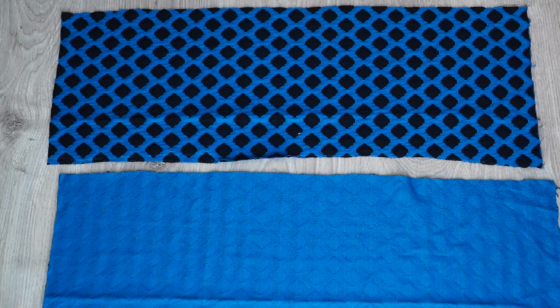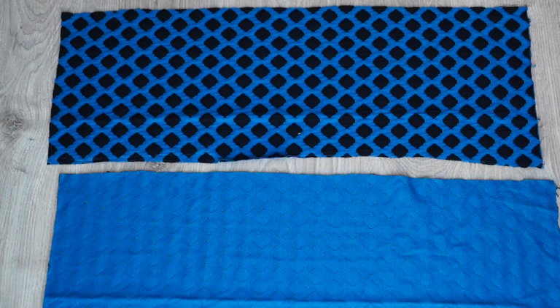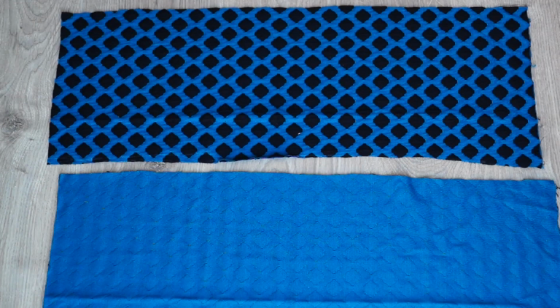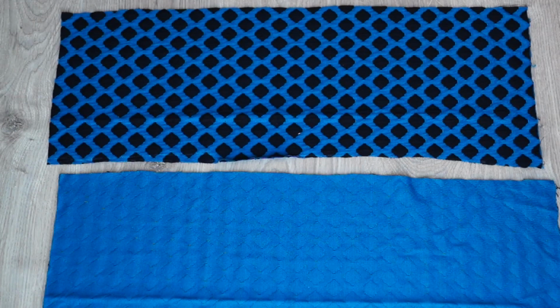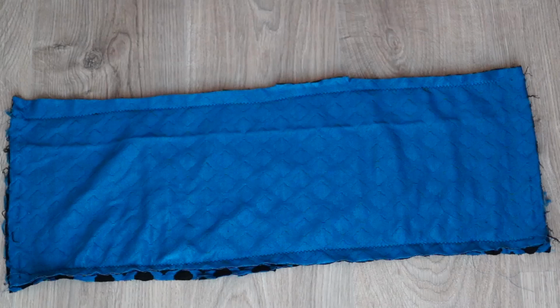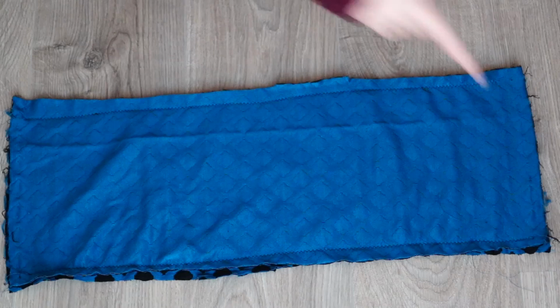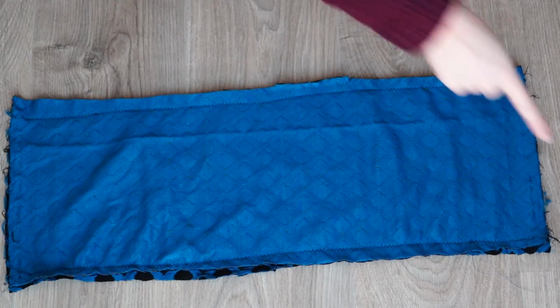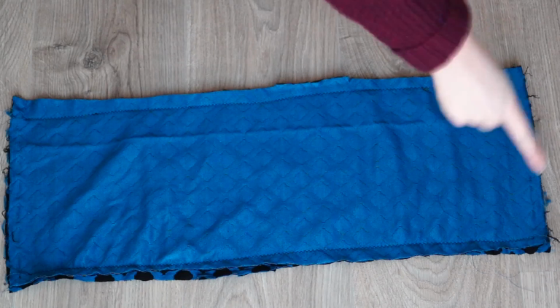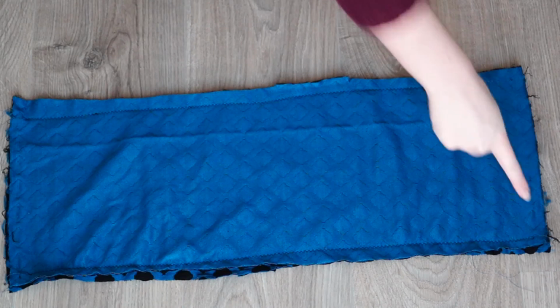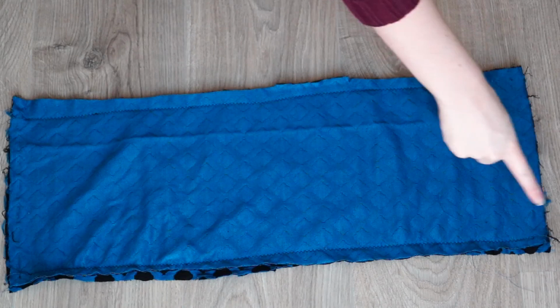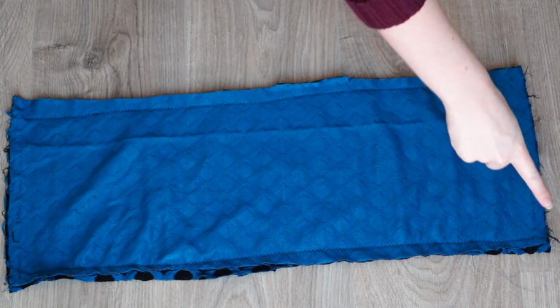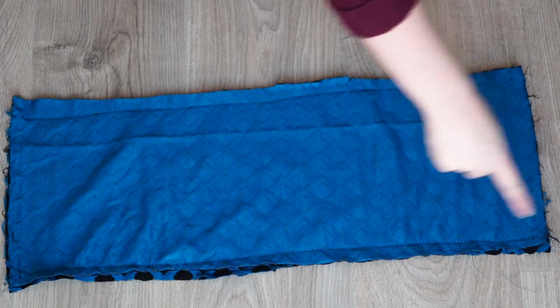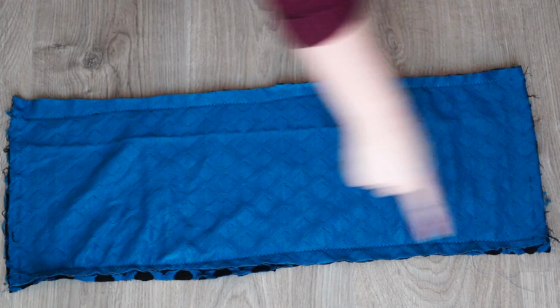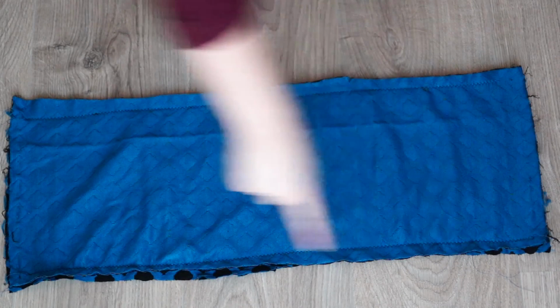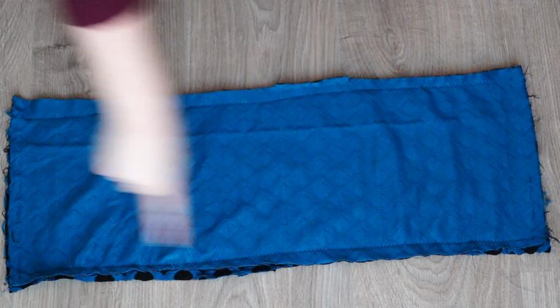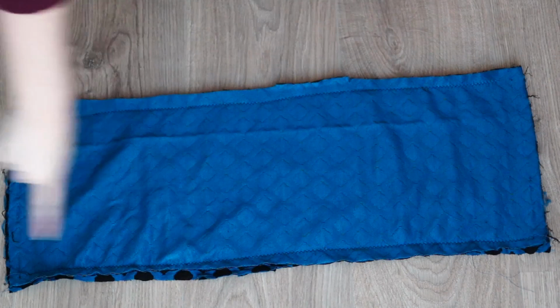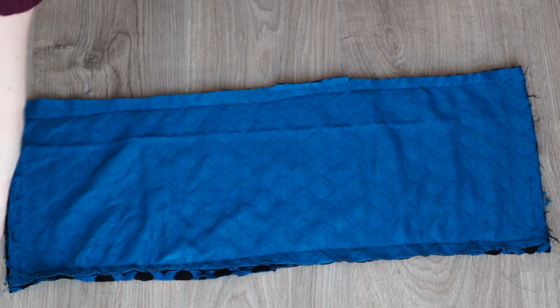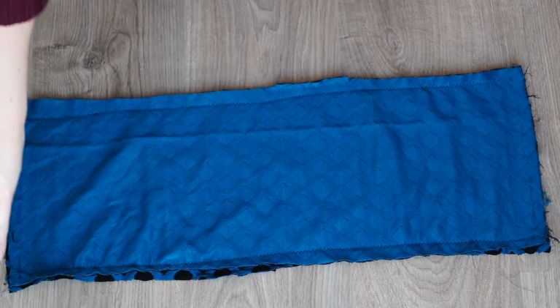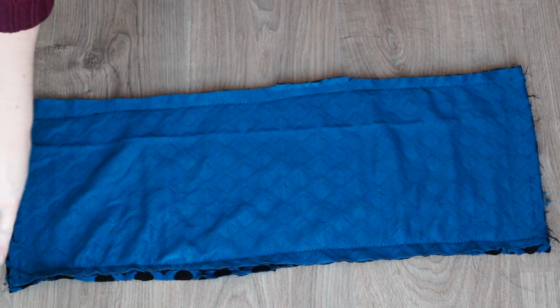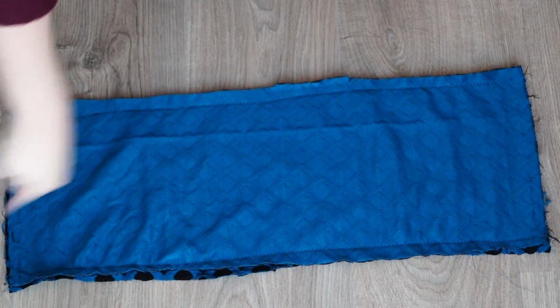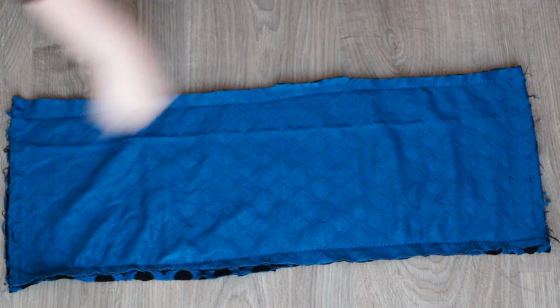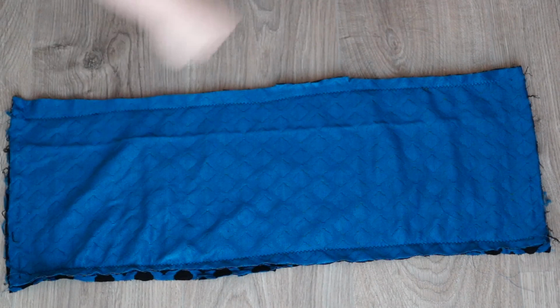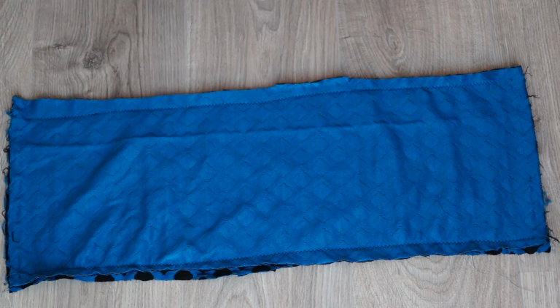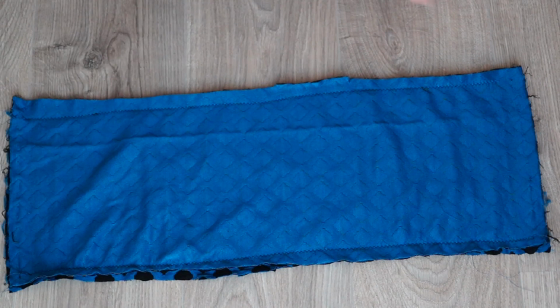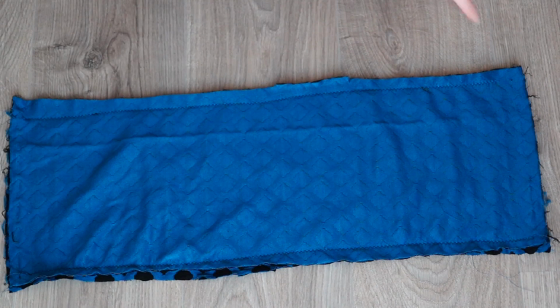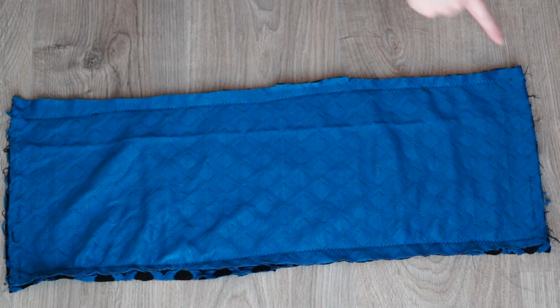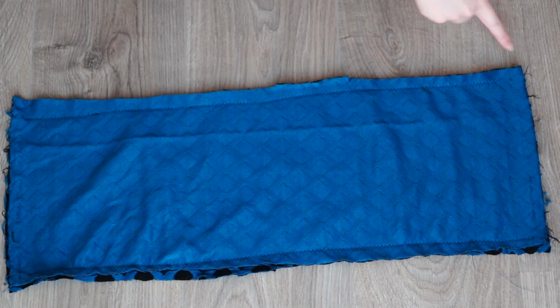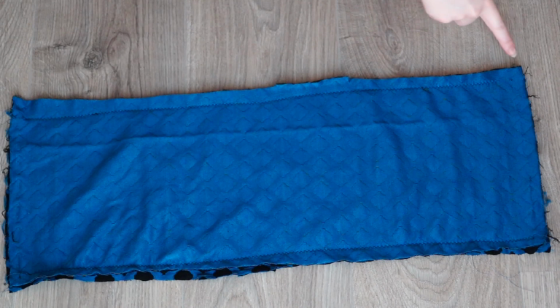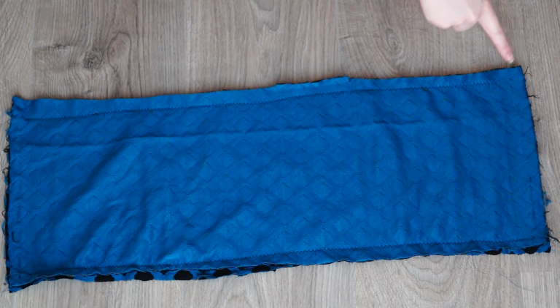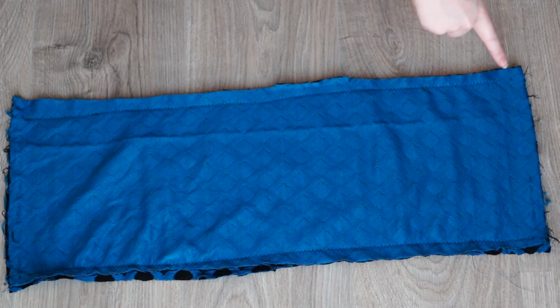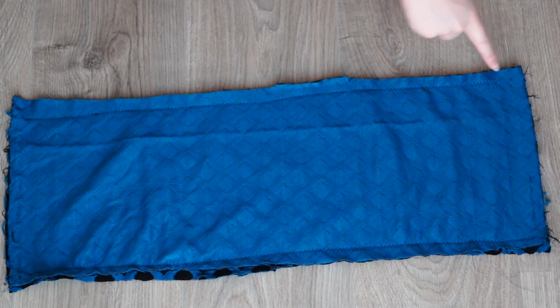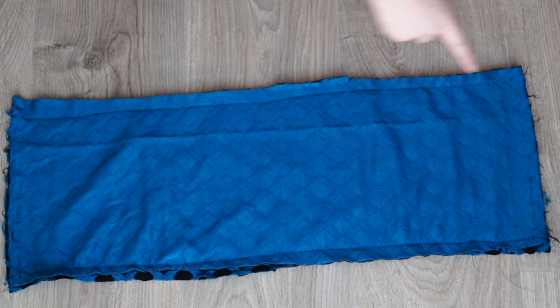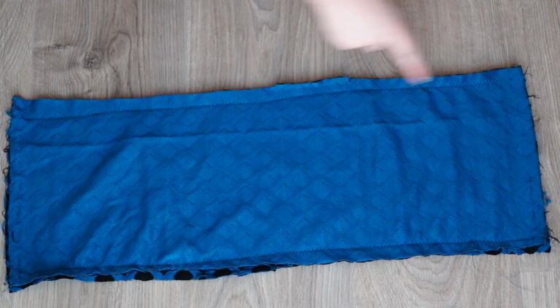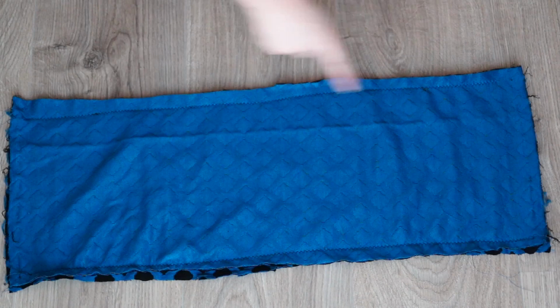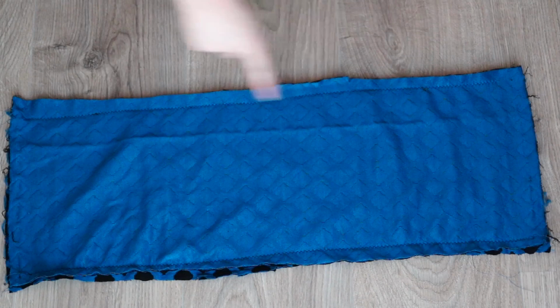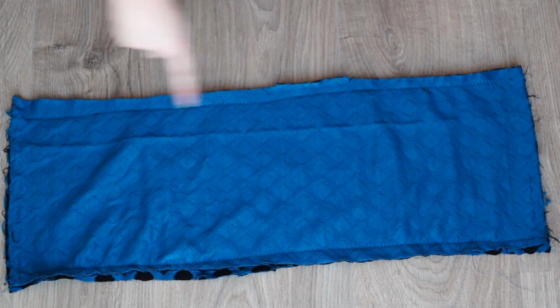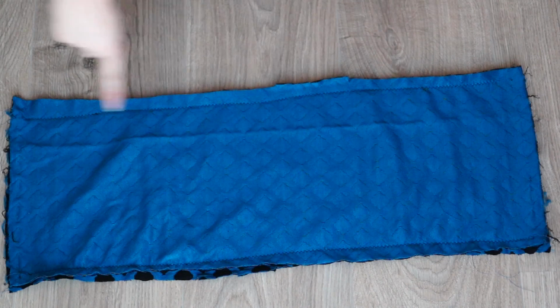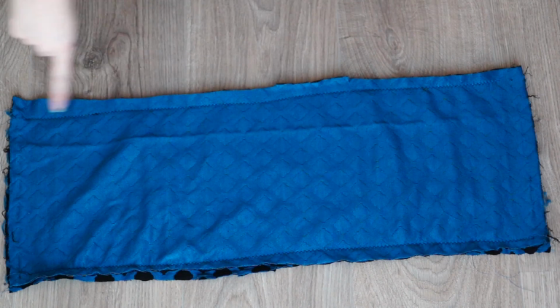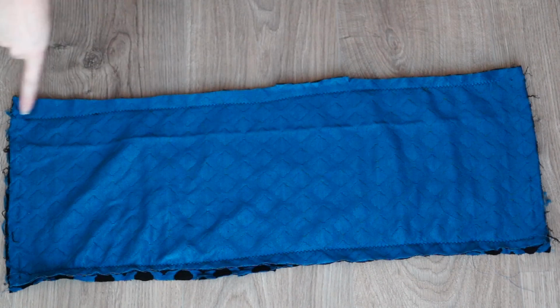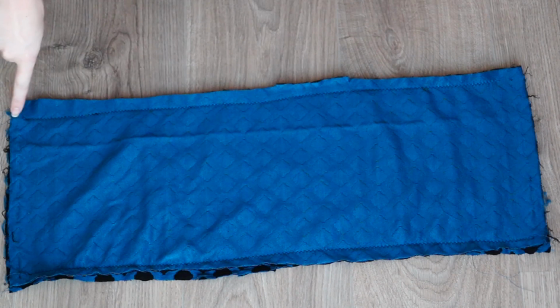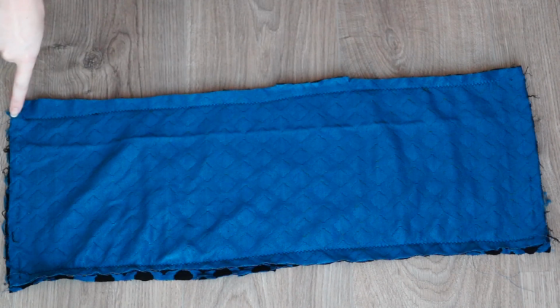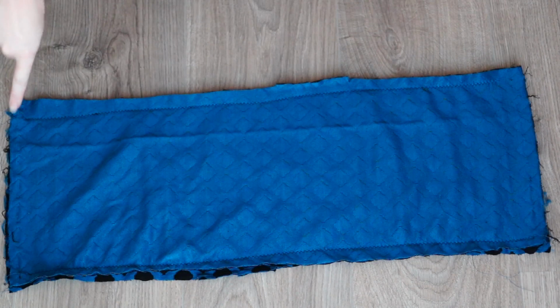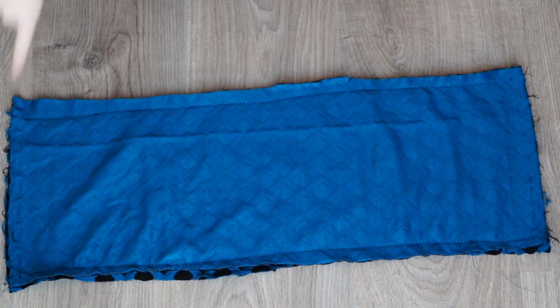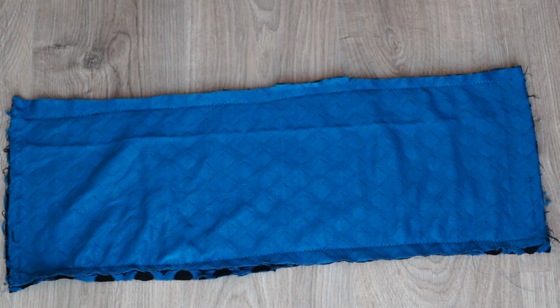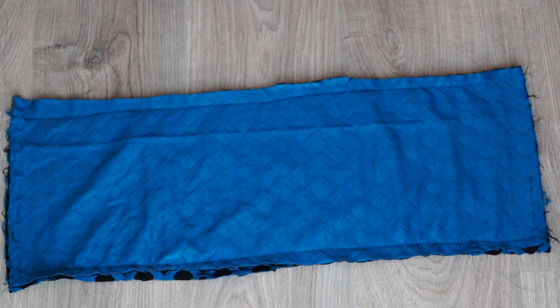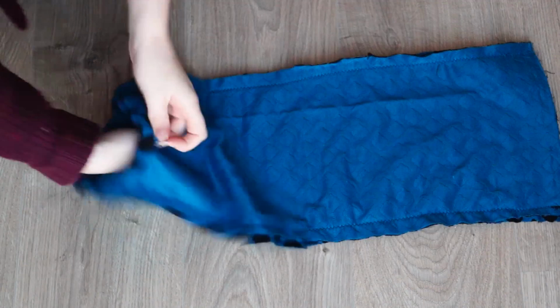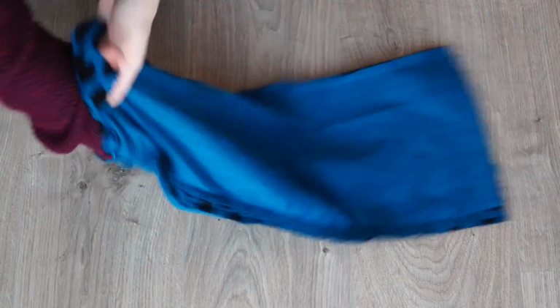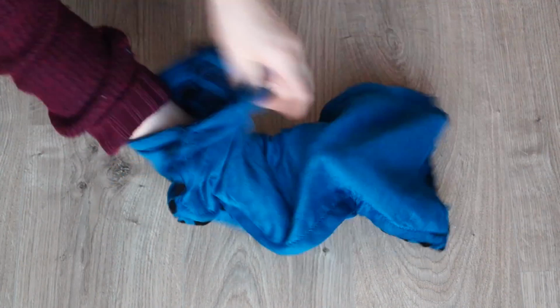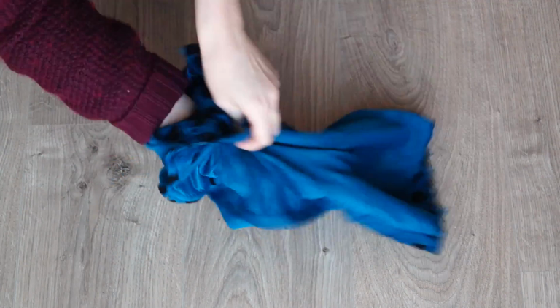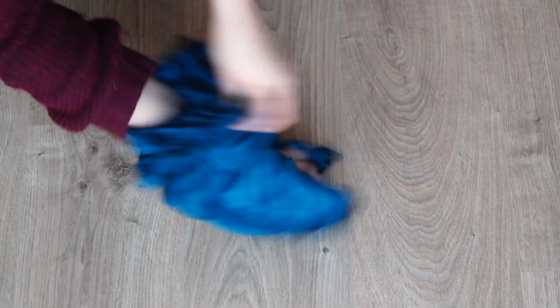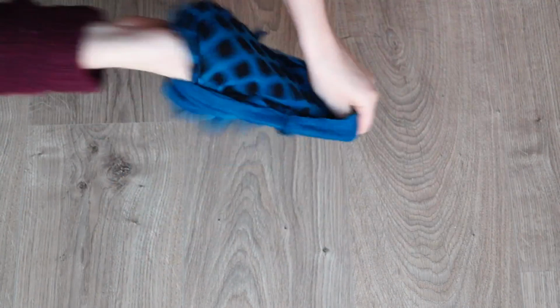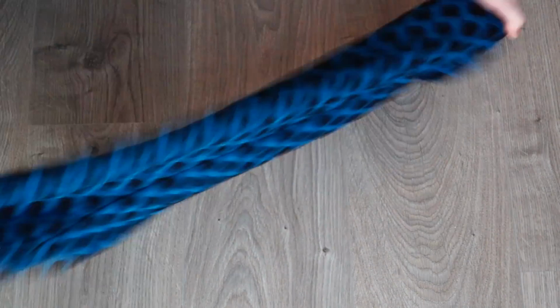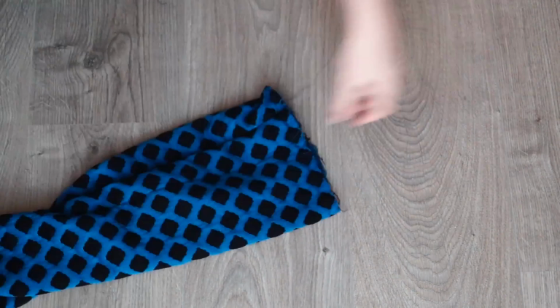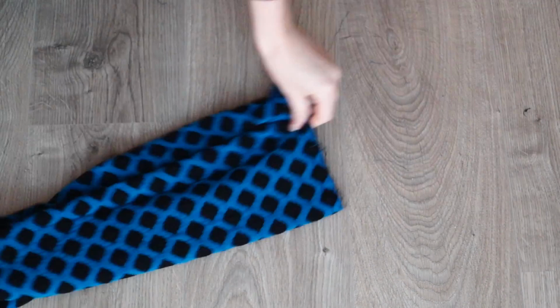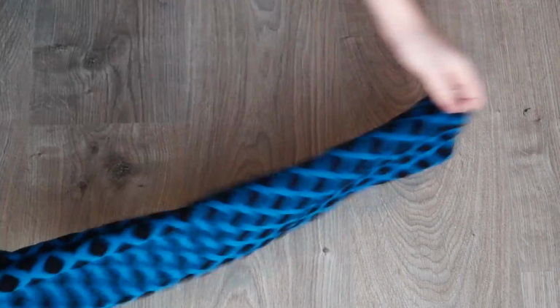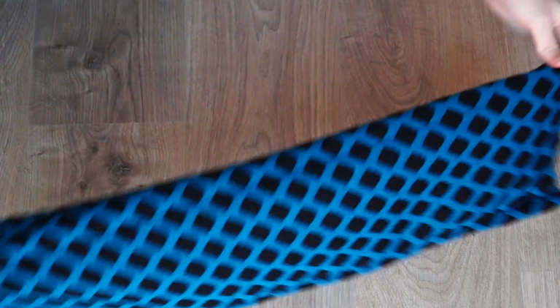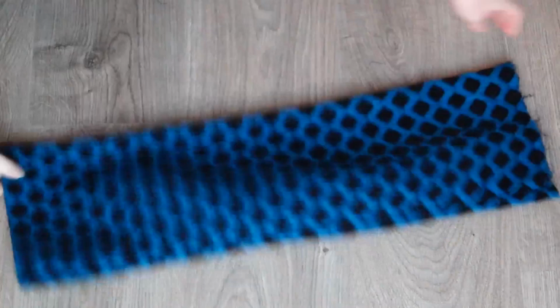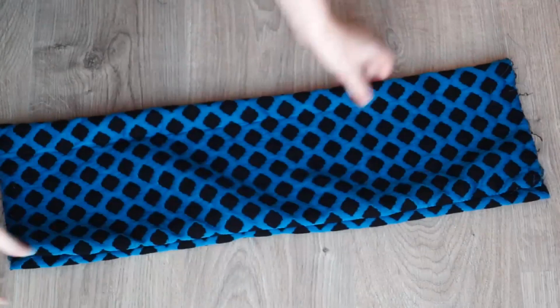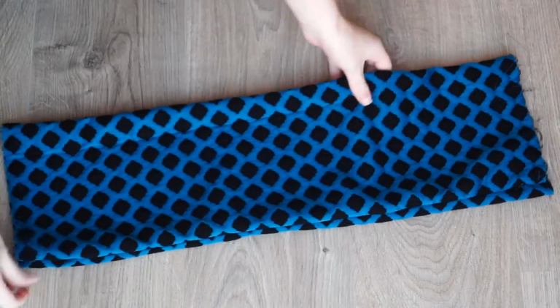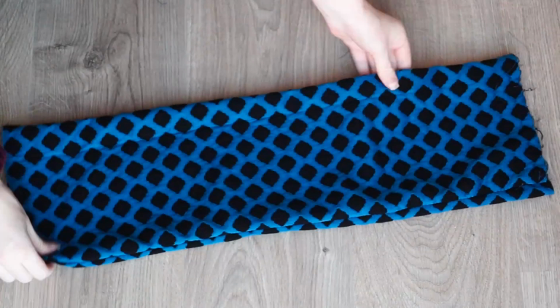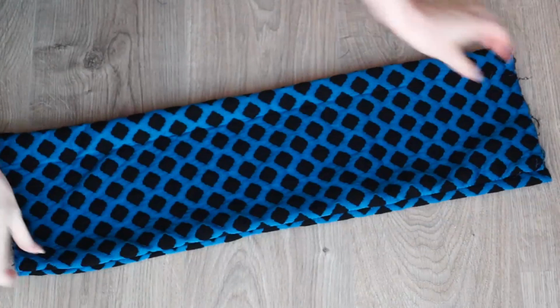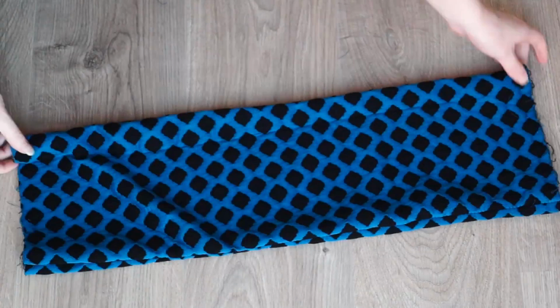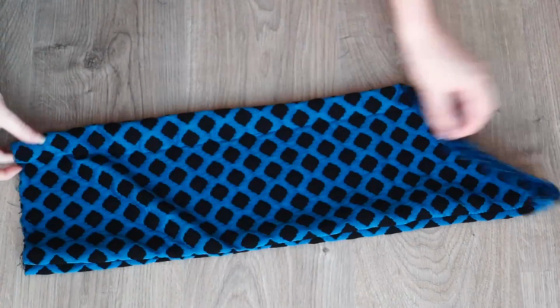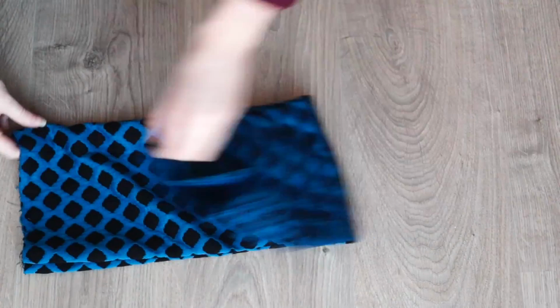Then I placed the two rectangles right sides together and sewed it across the long sides to create a tube. I pulled the tube inside out.